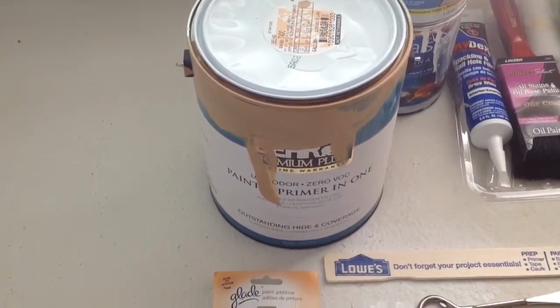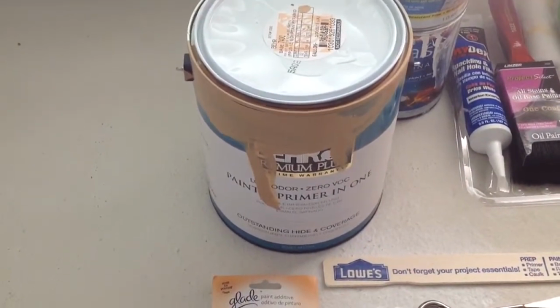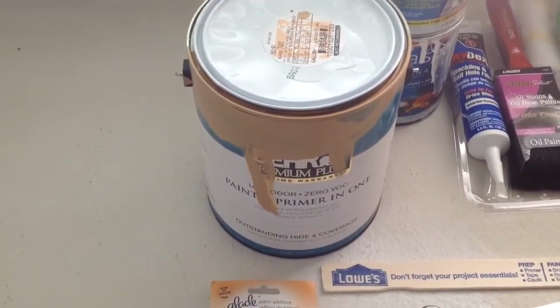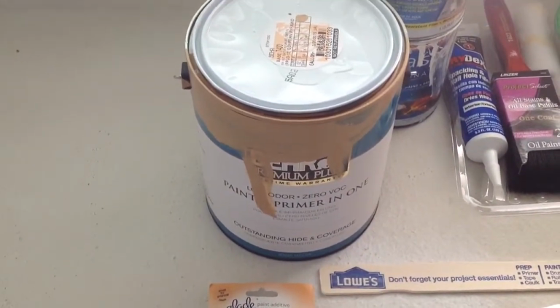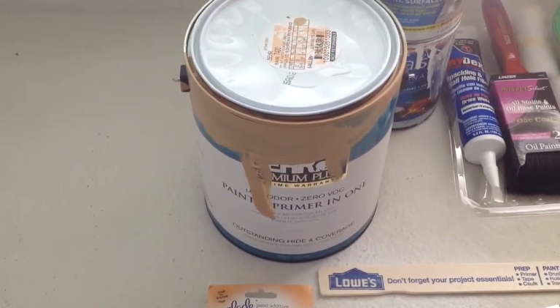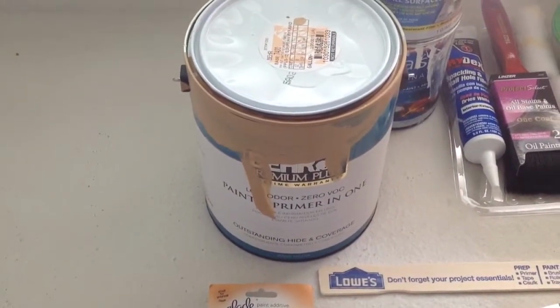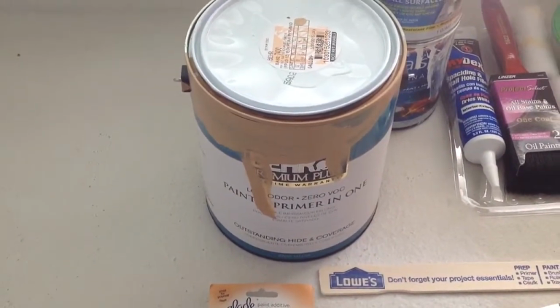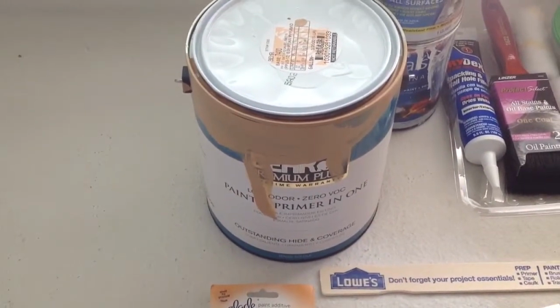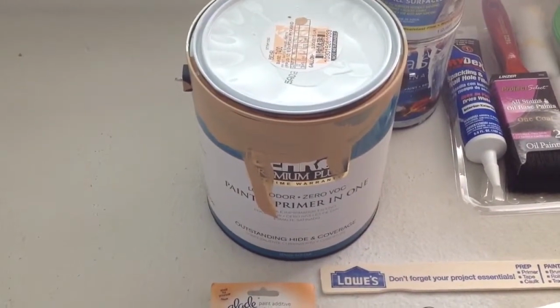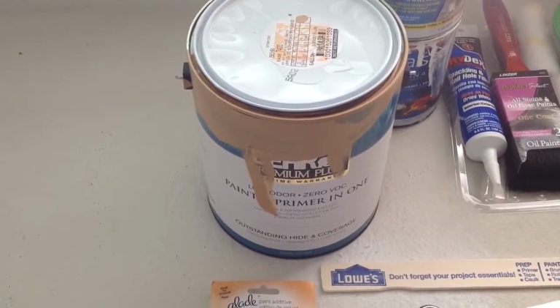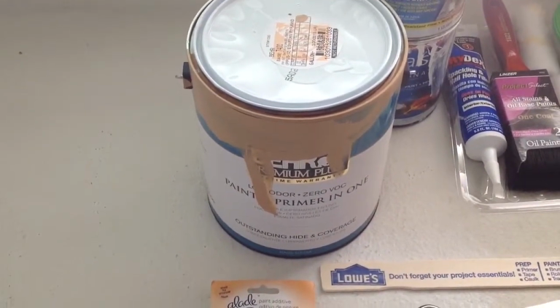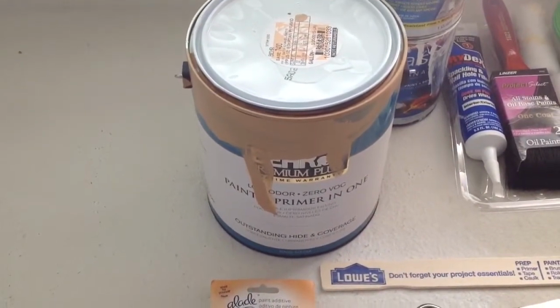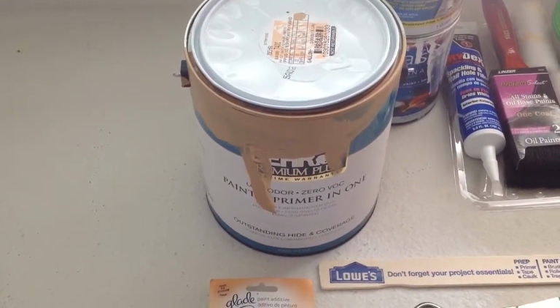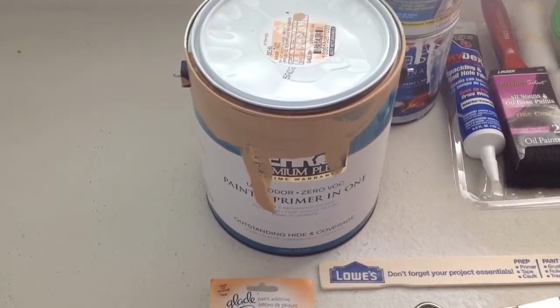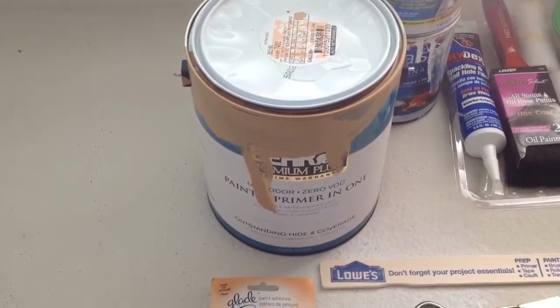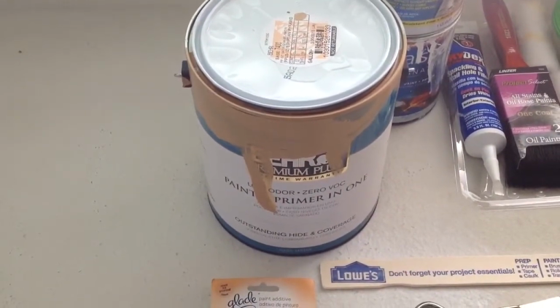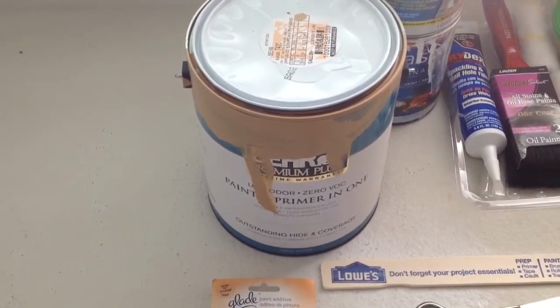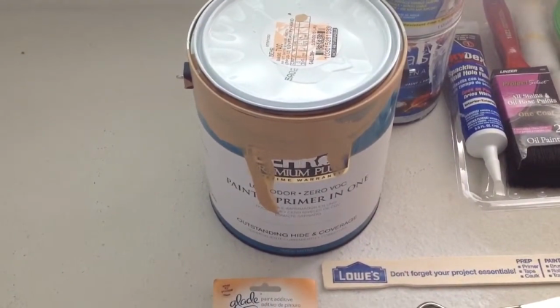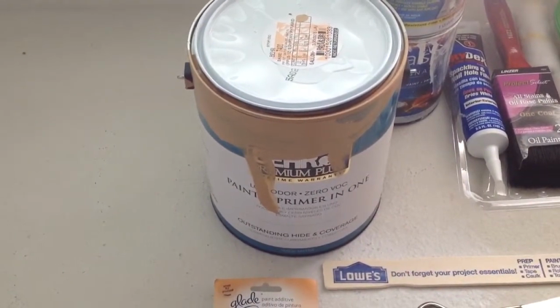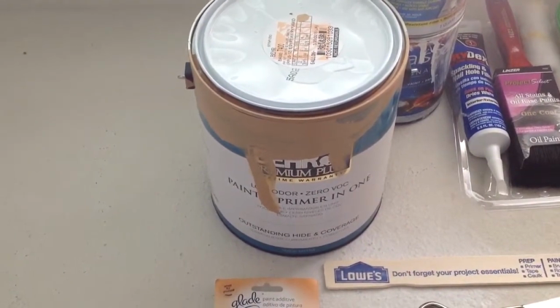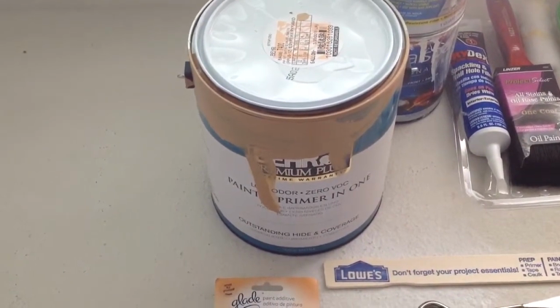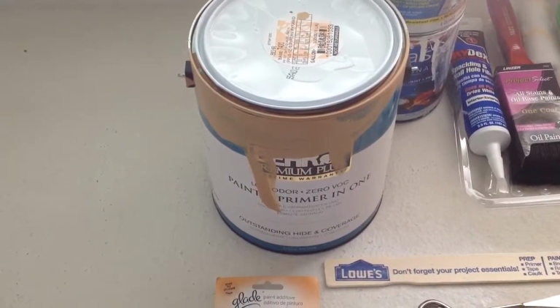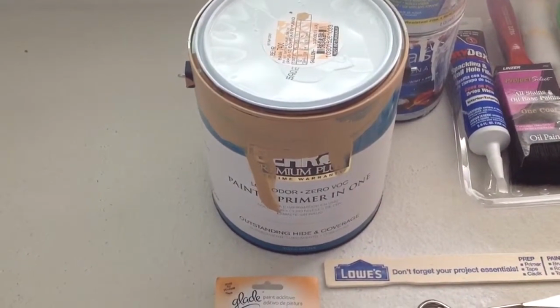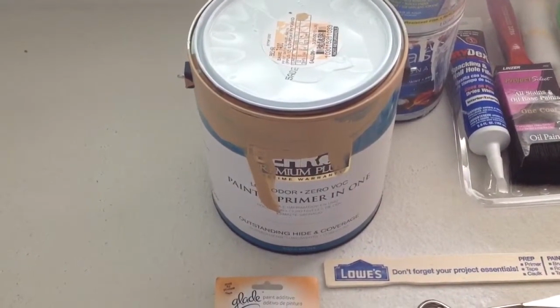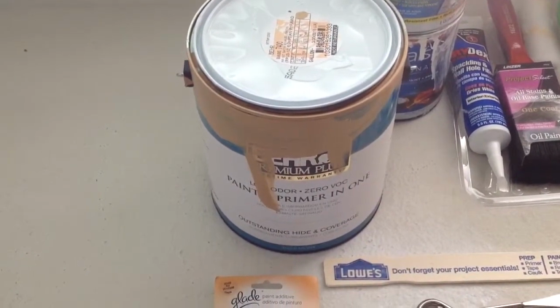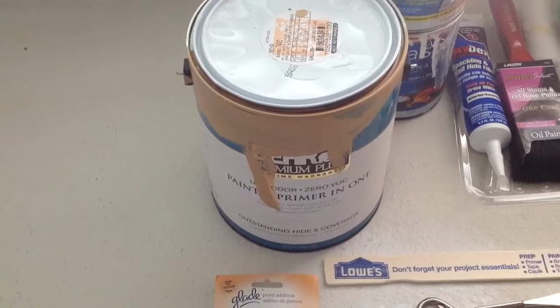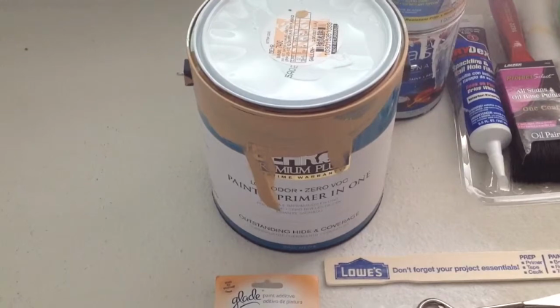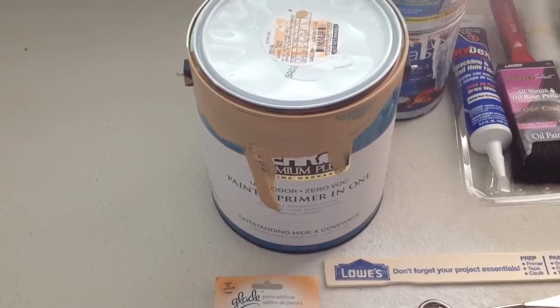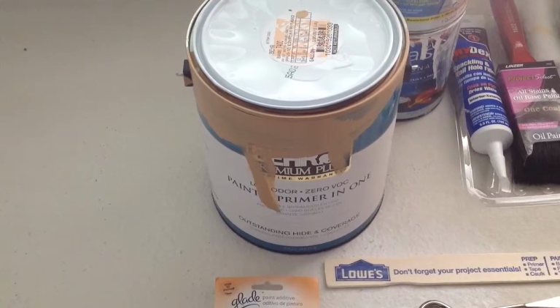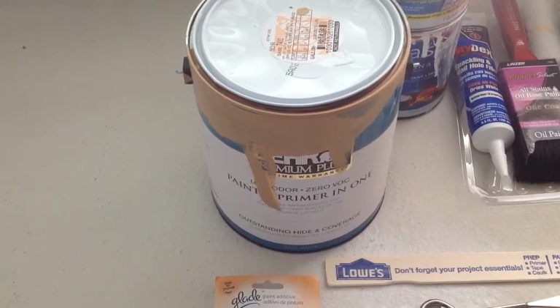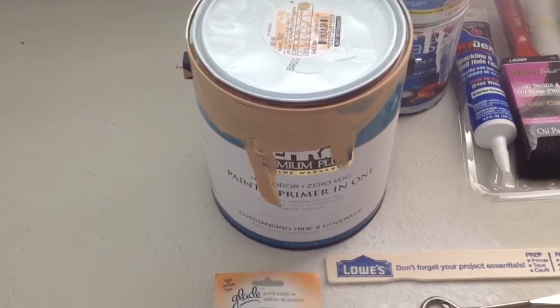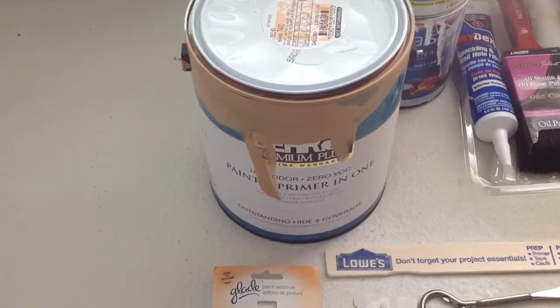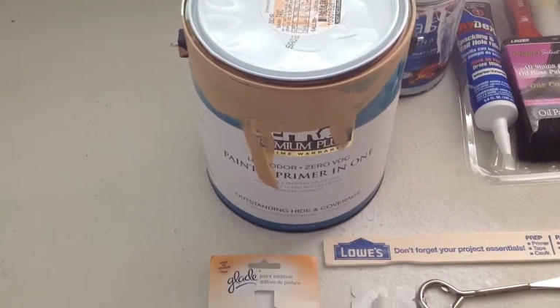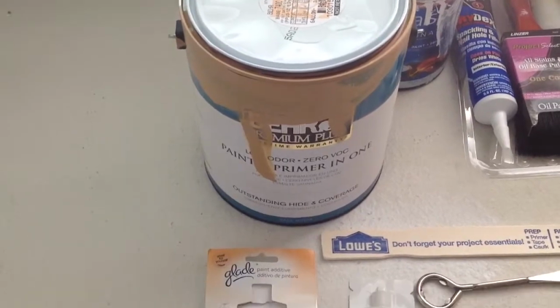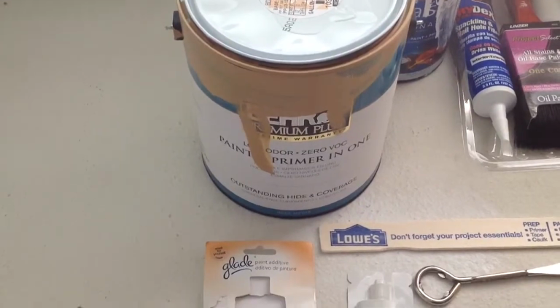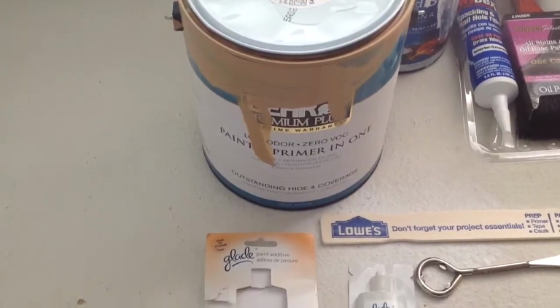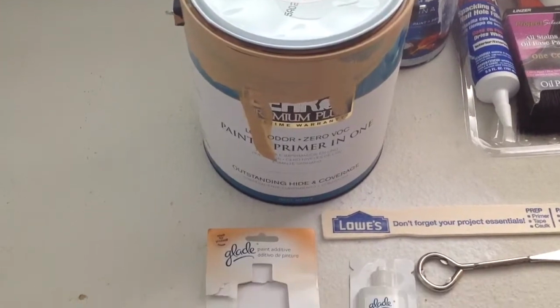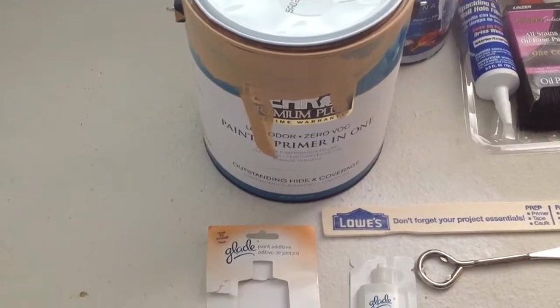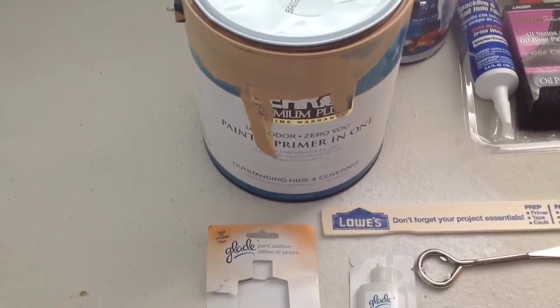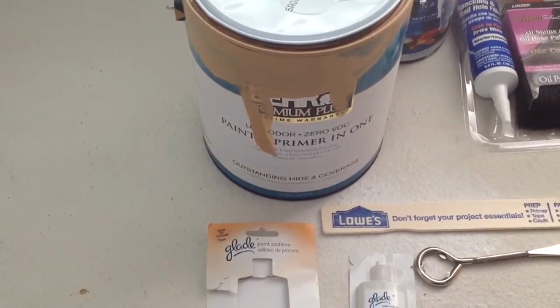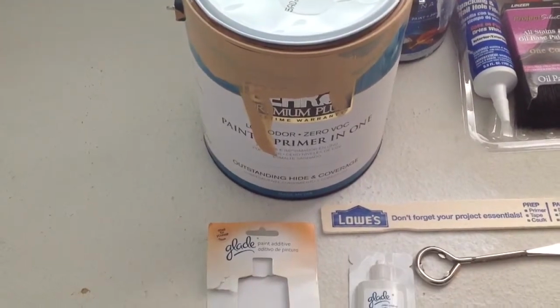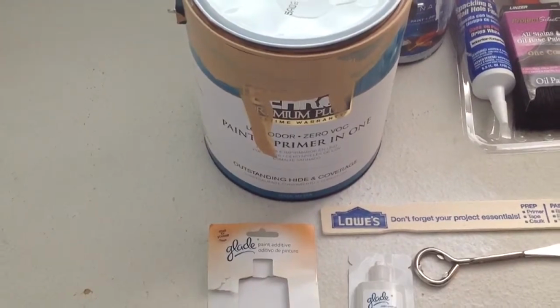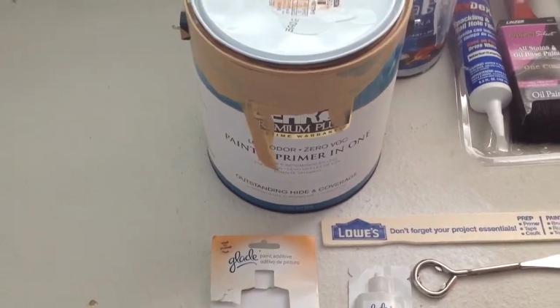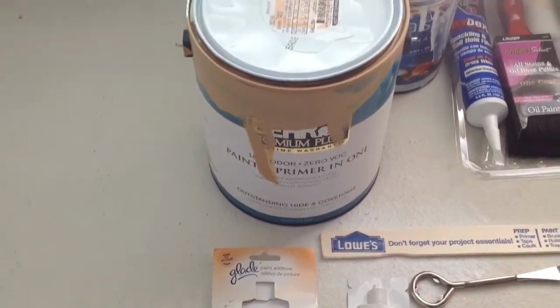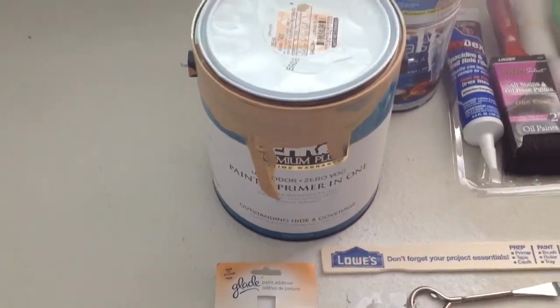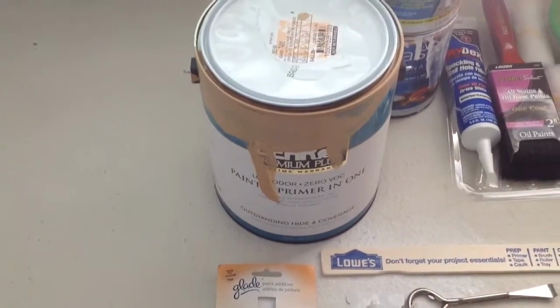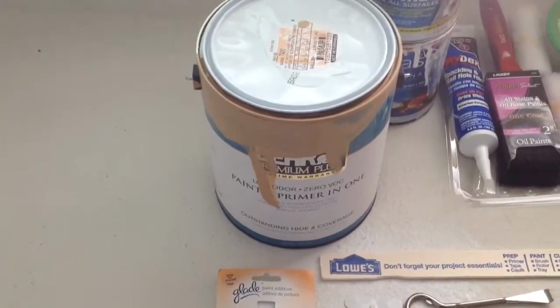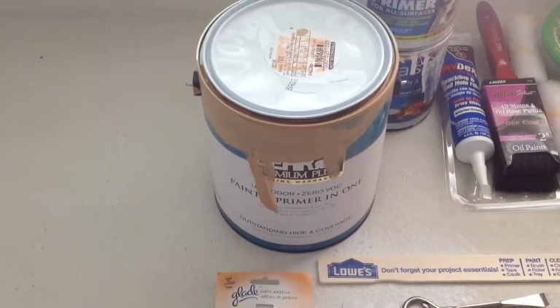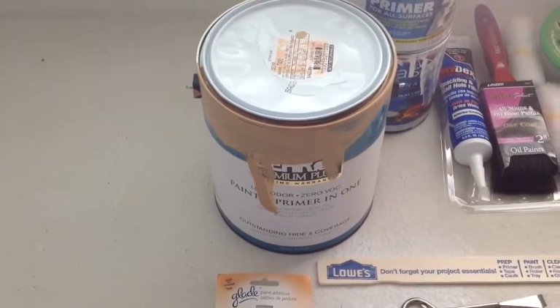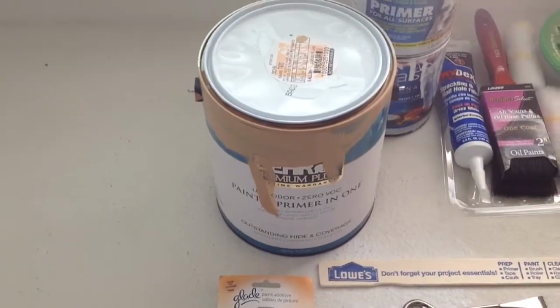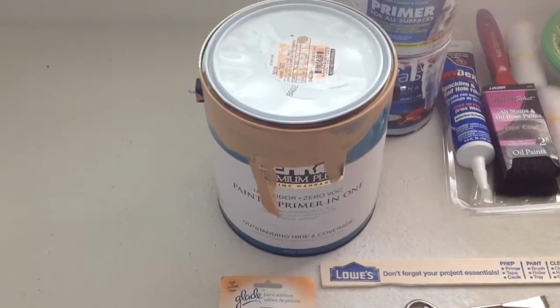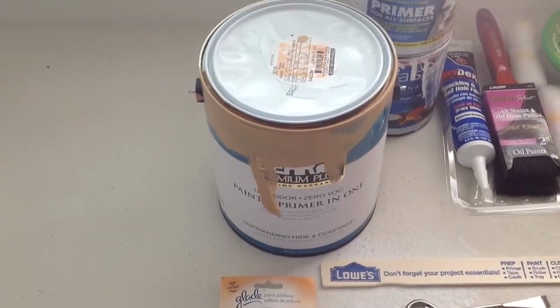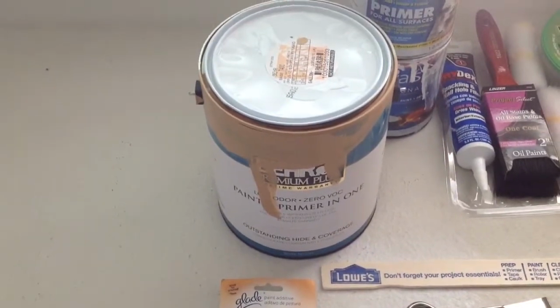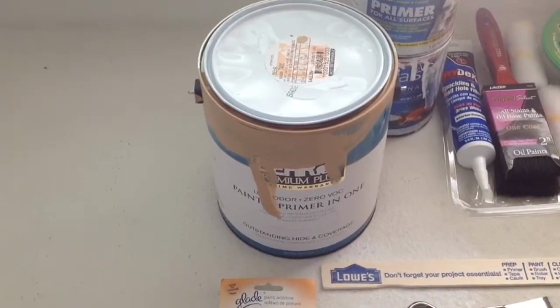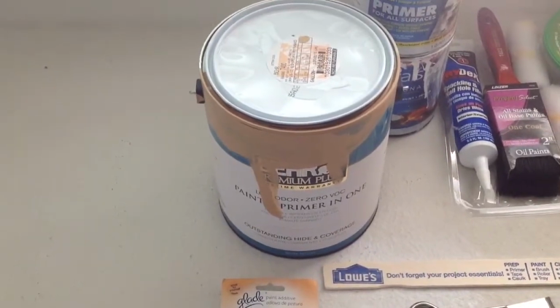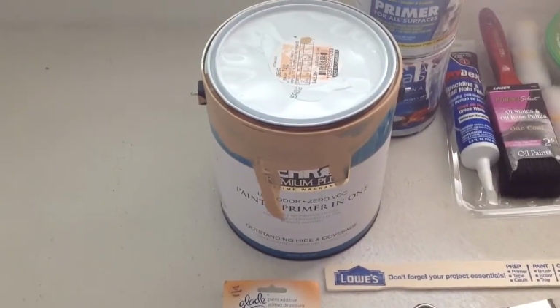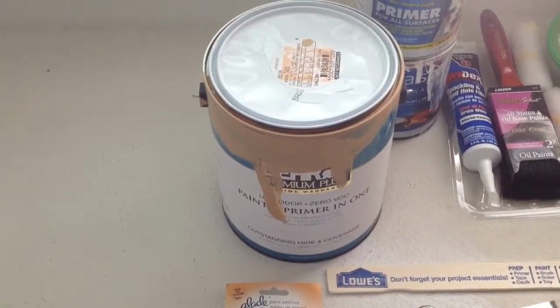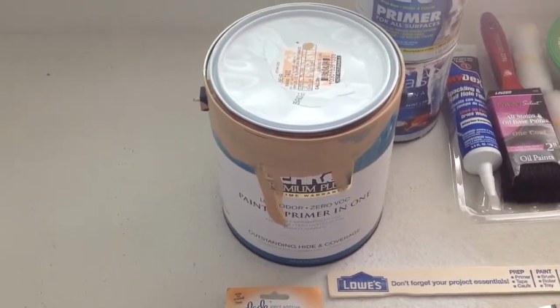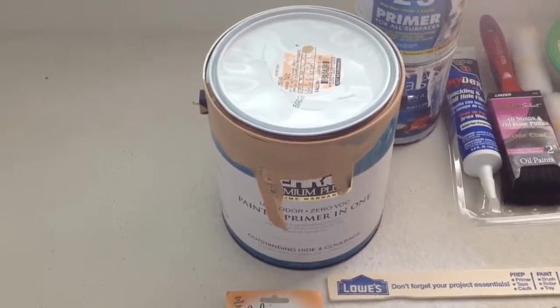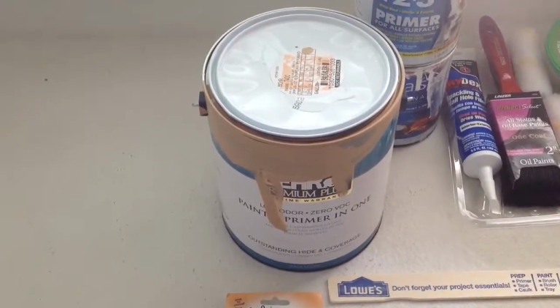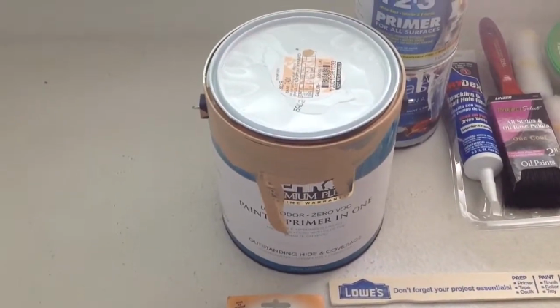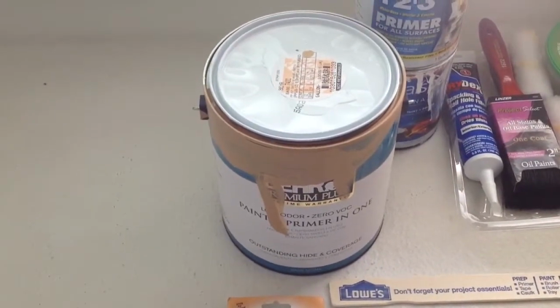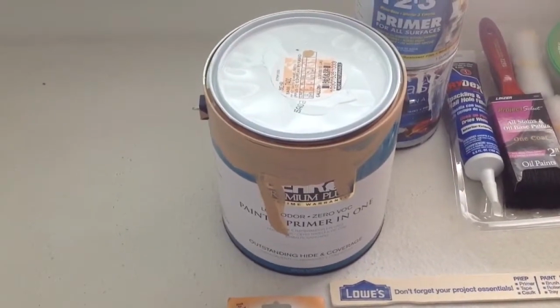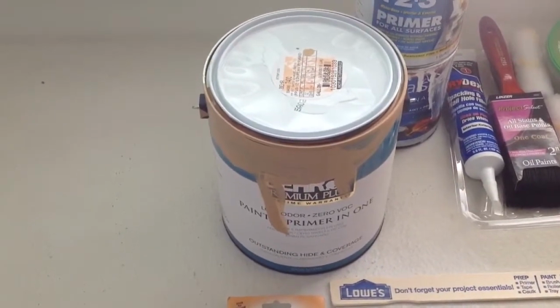I'm going to go ahead and add it to this Behr Premium paint slash primer in one, and go ahead and test it out, see how it works.